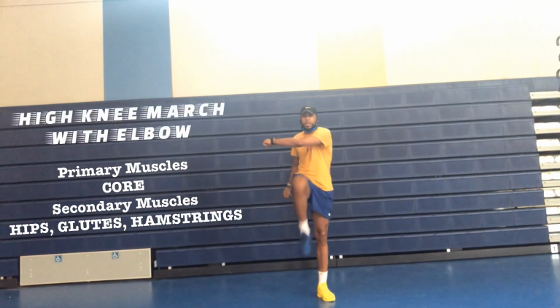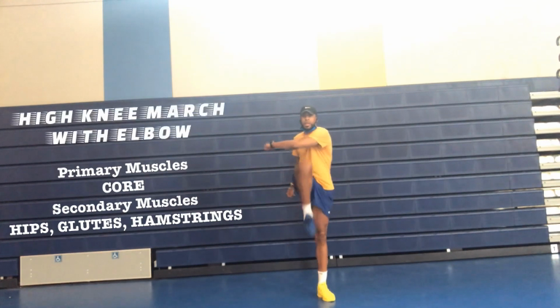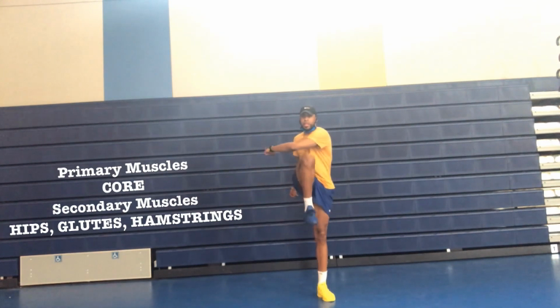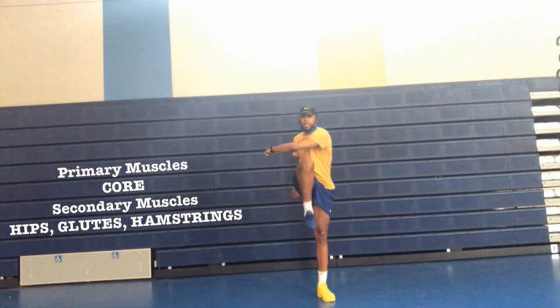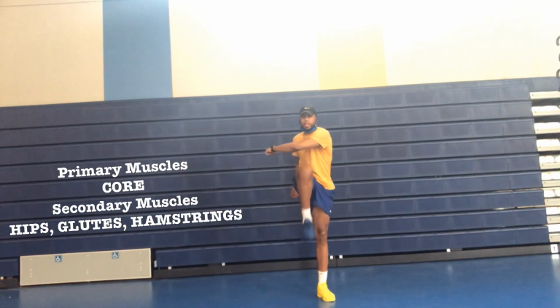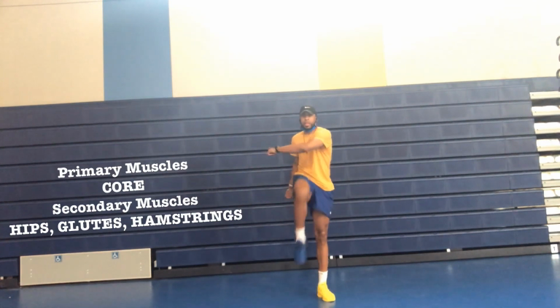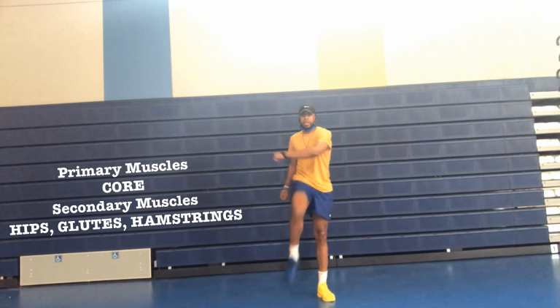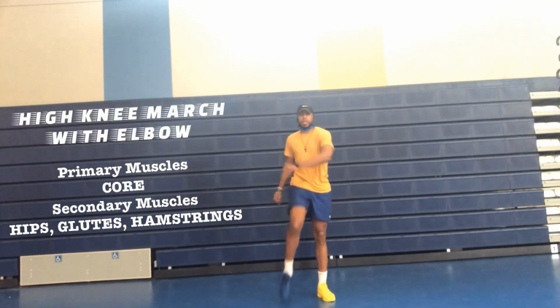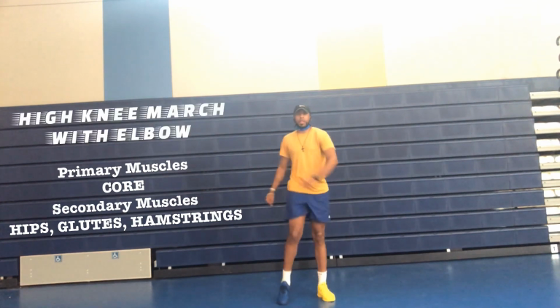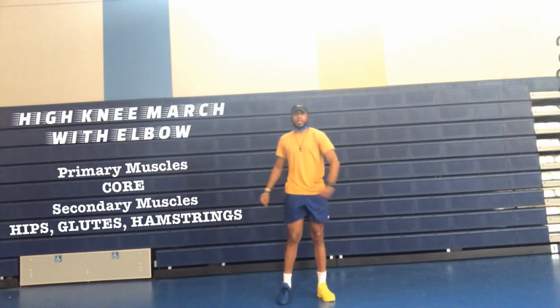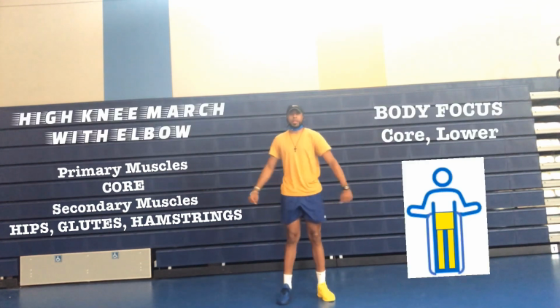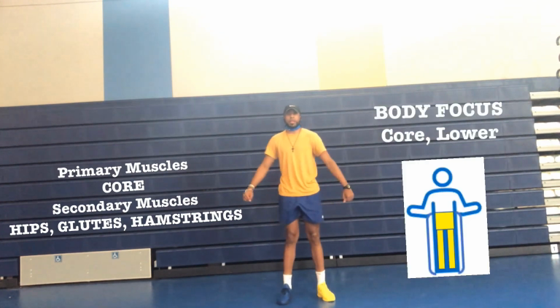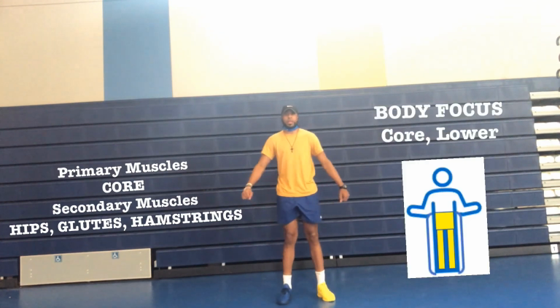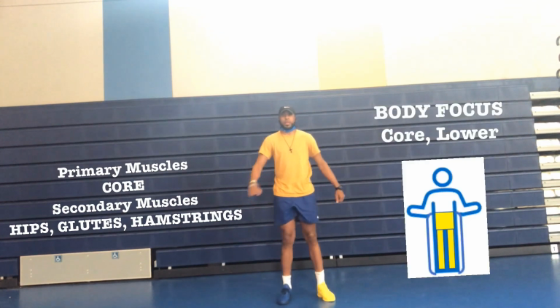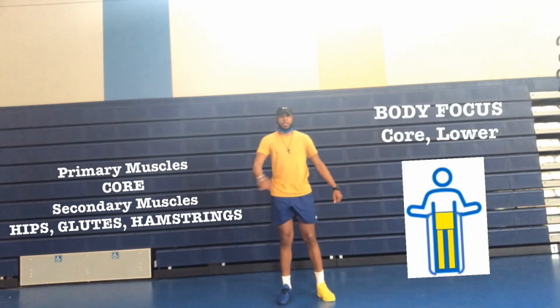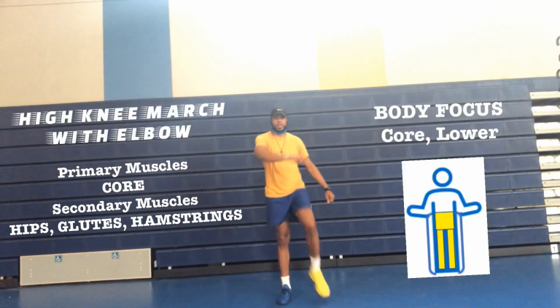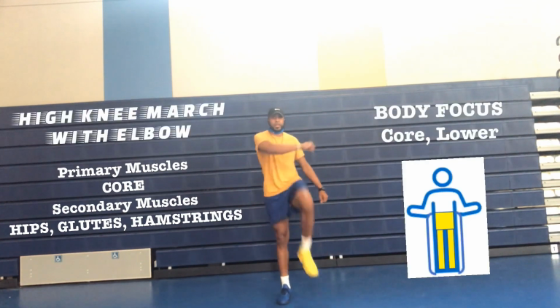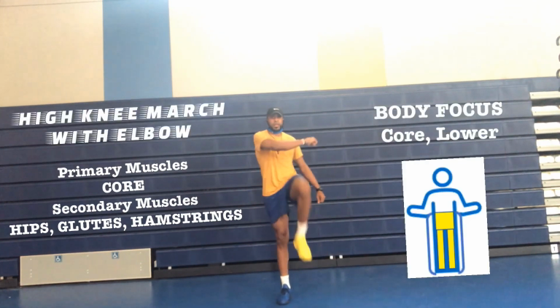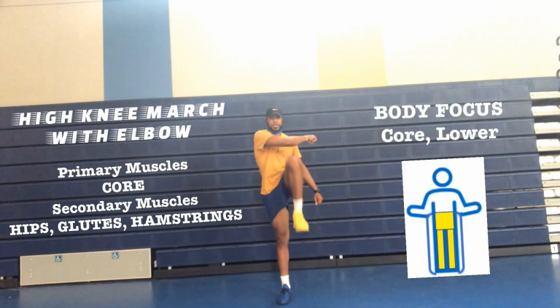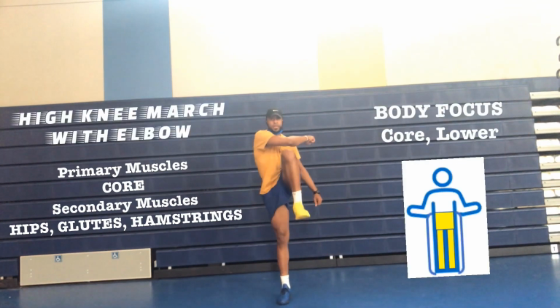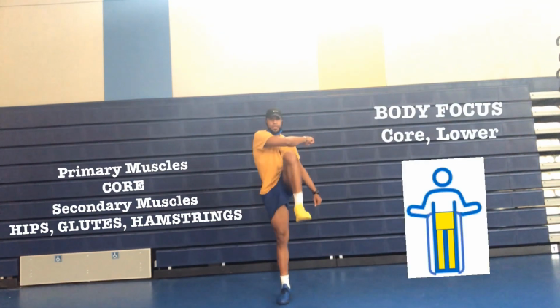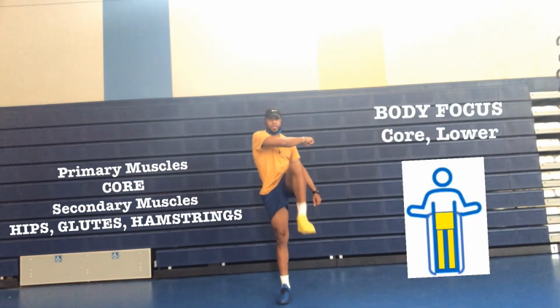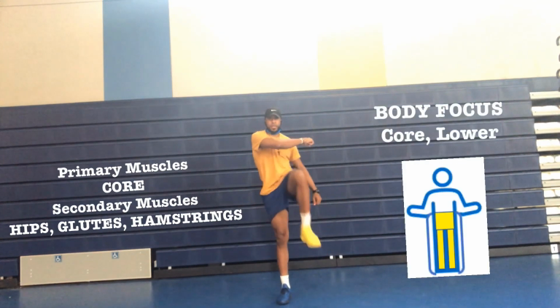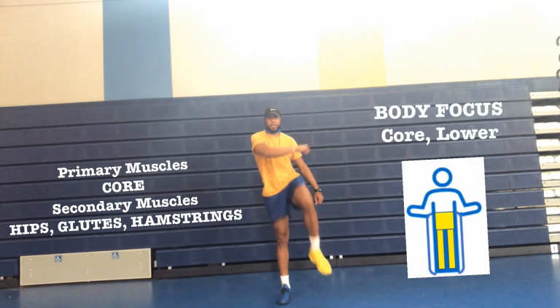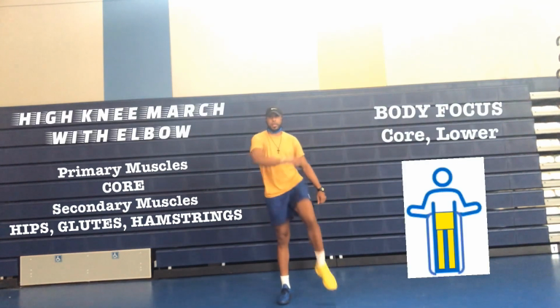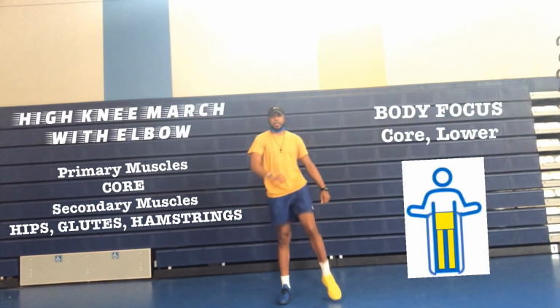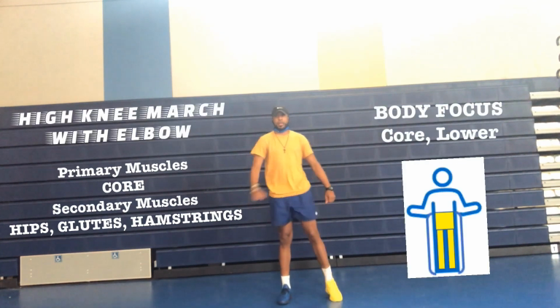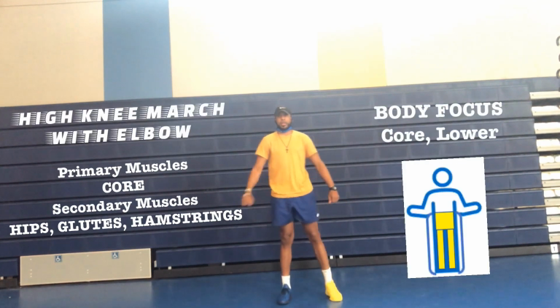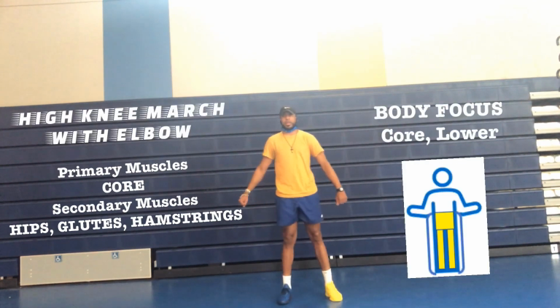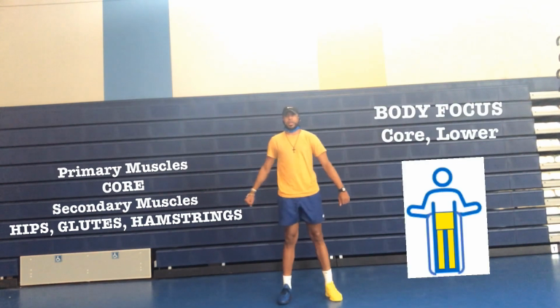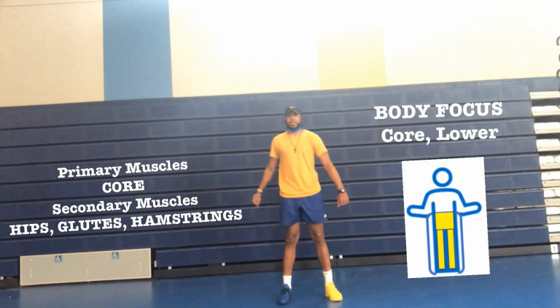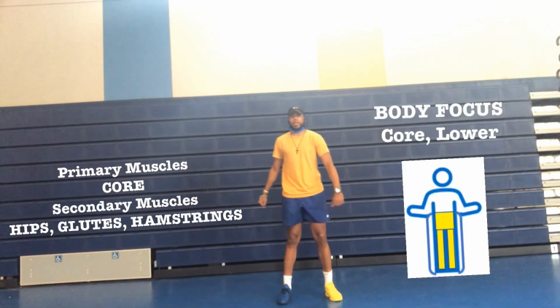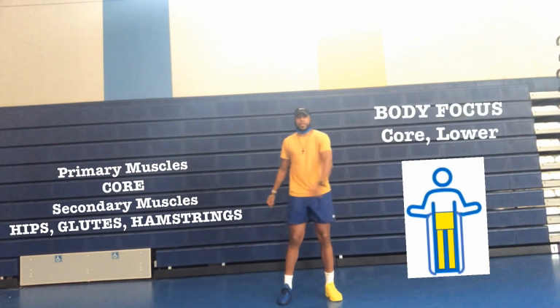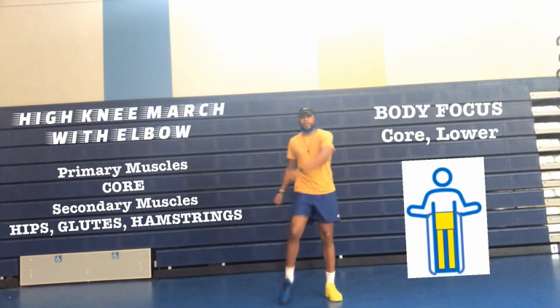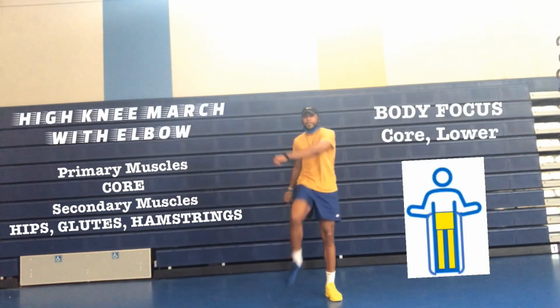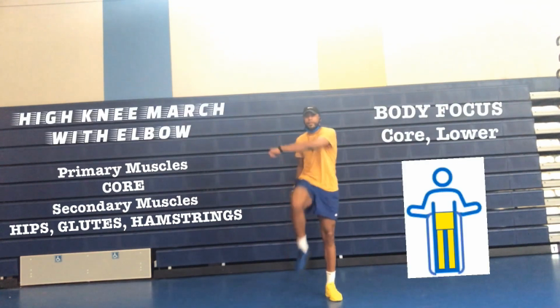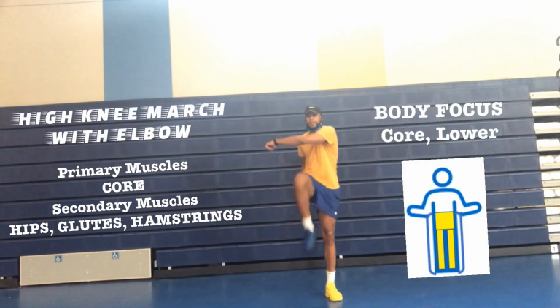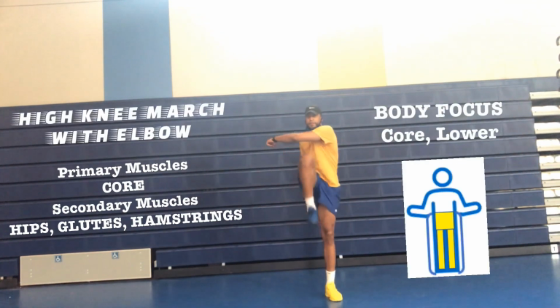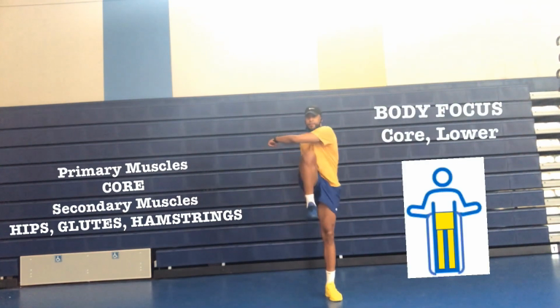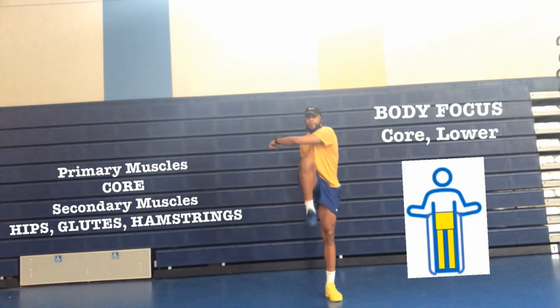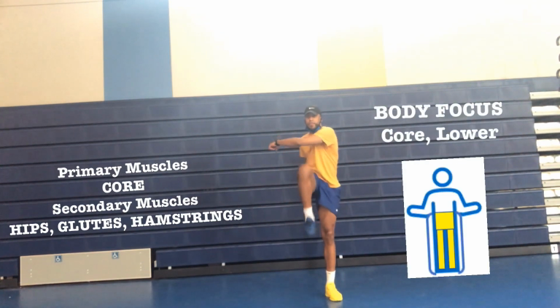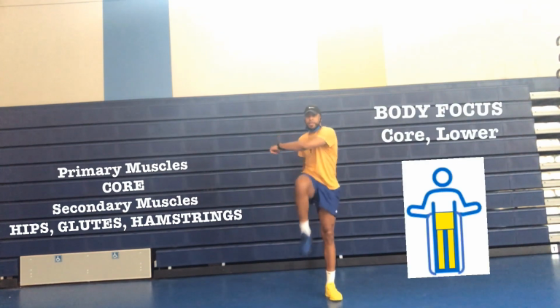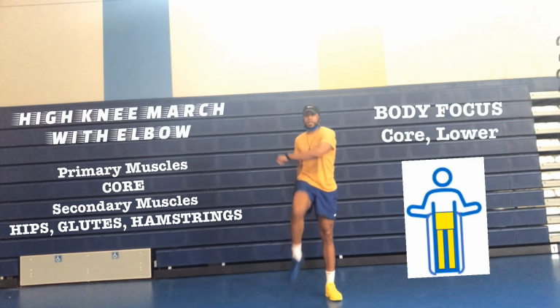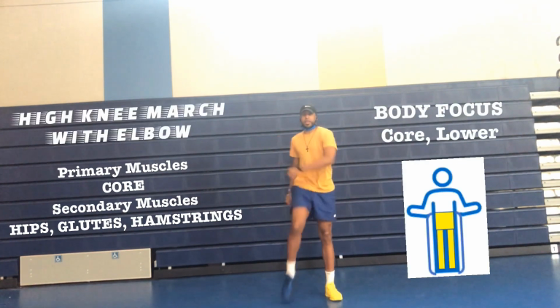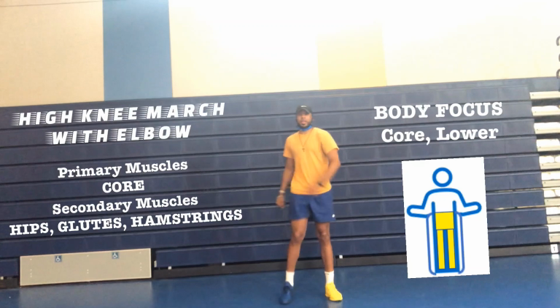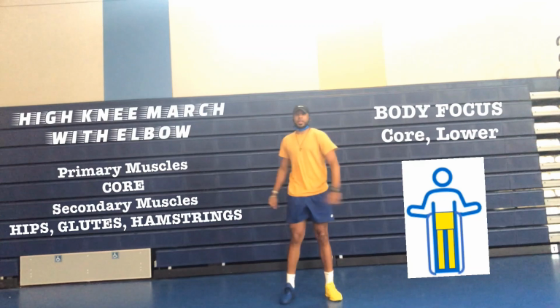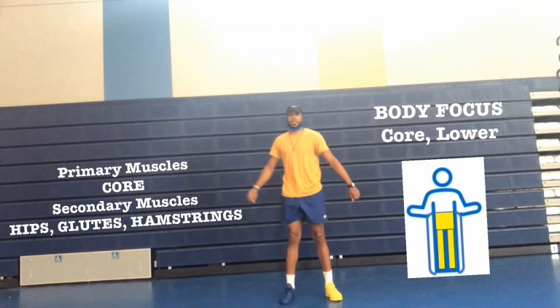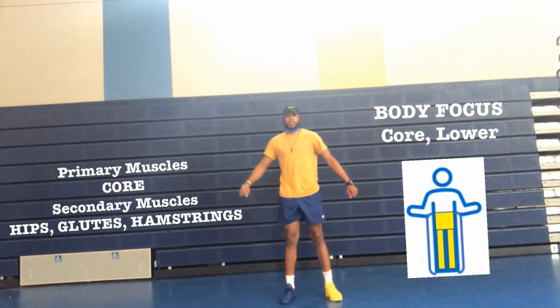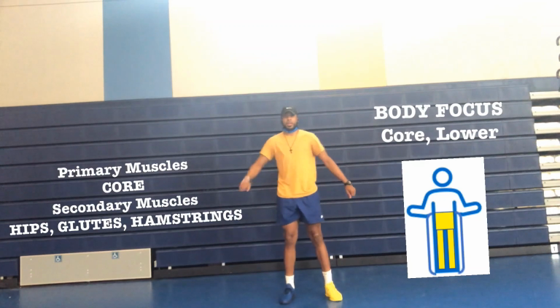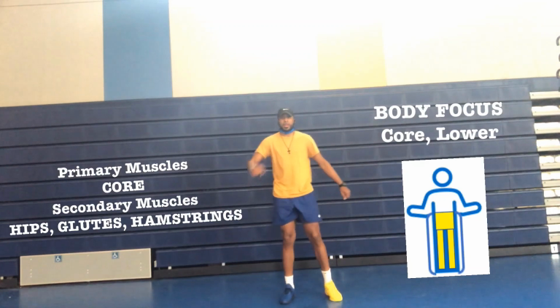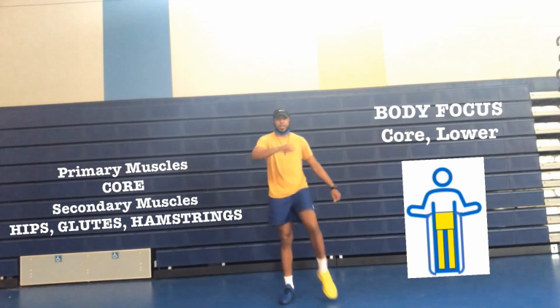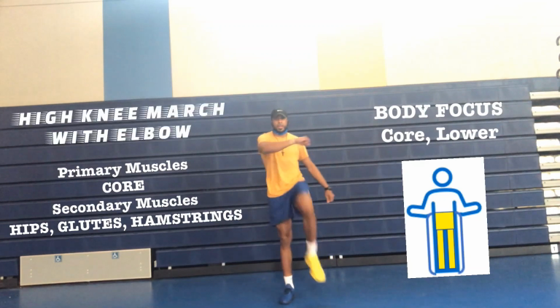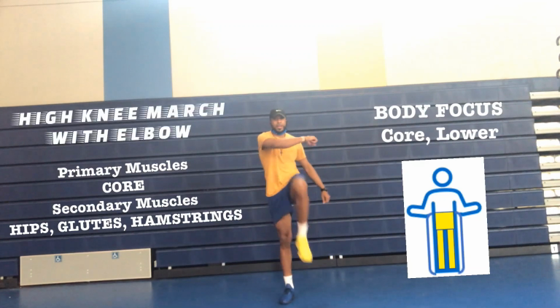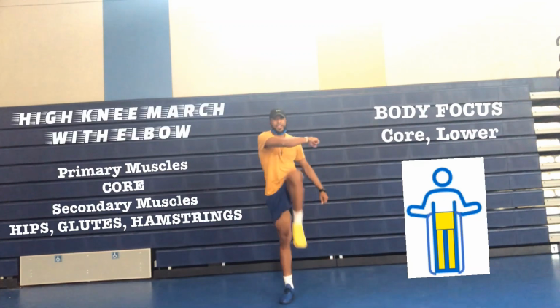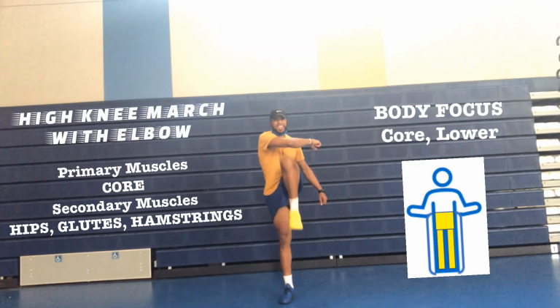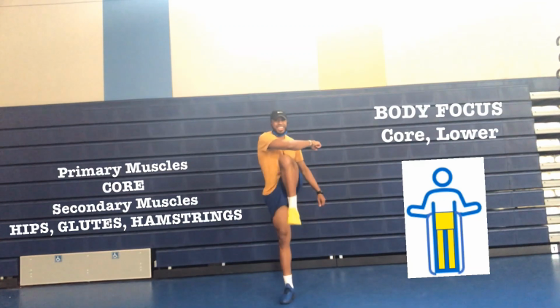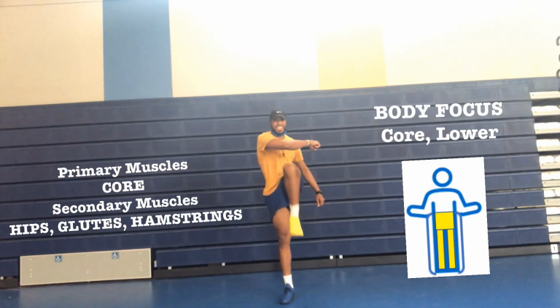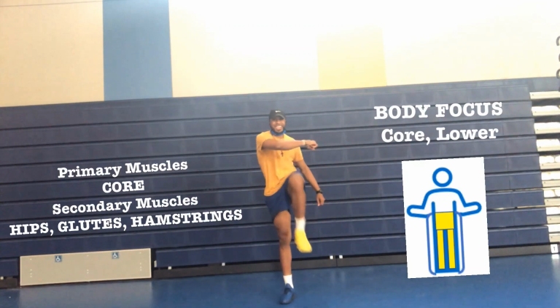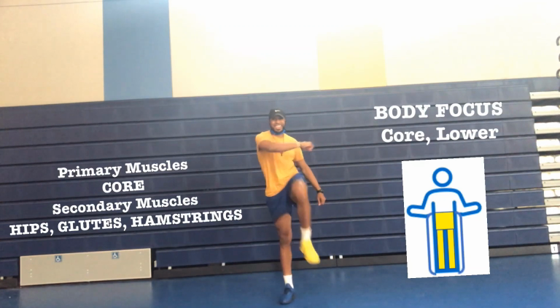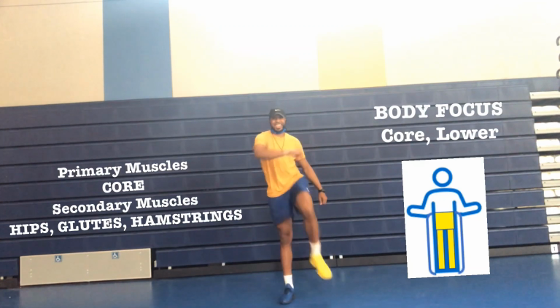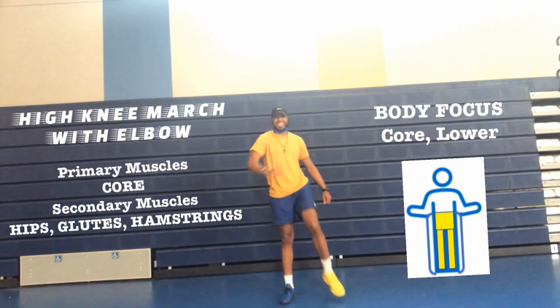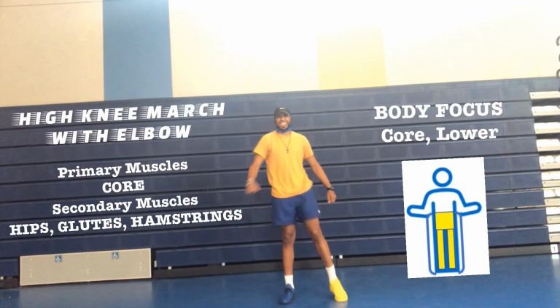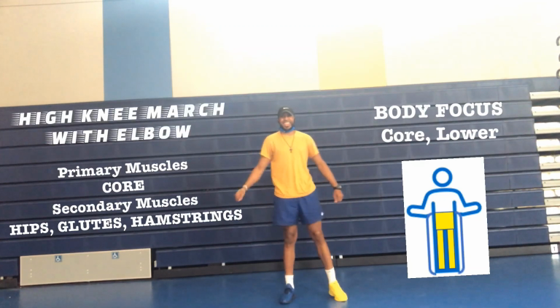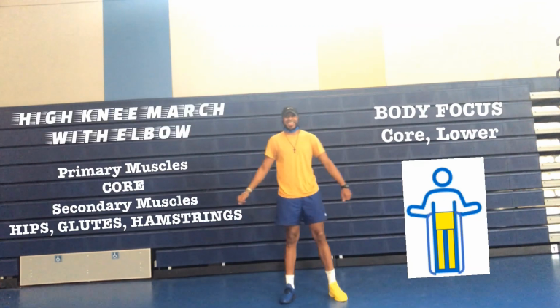High knee march with elbow. Primary muscles: core. Secondary muscles: your hips, glutes, and your hamstrings.